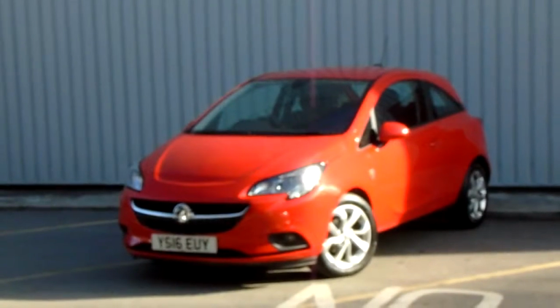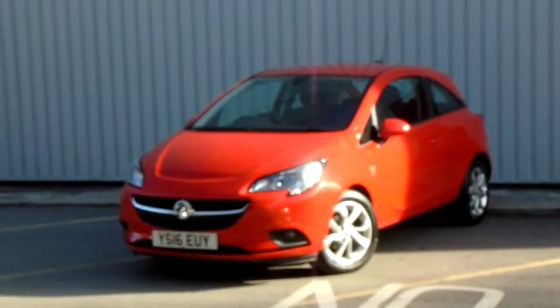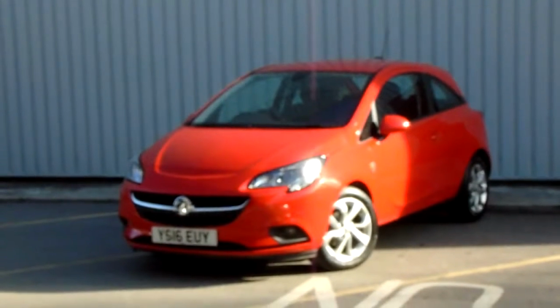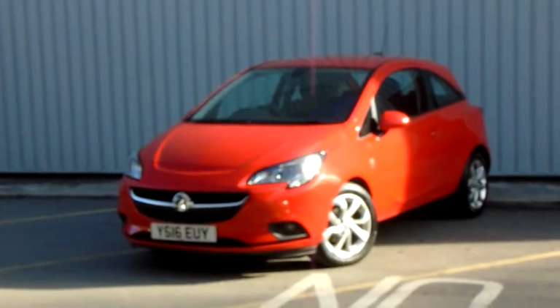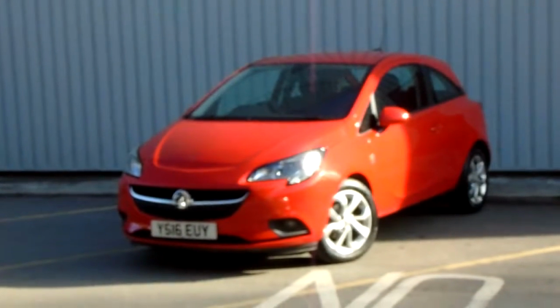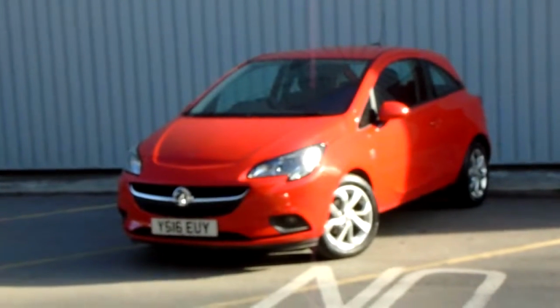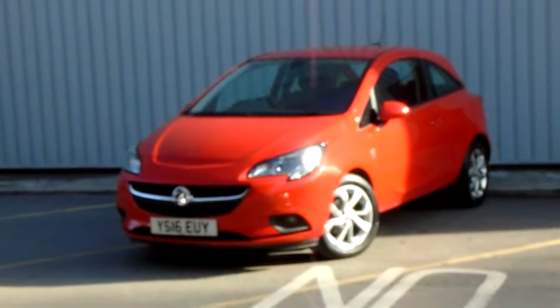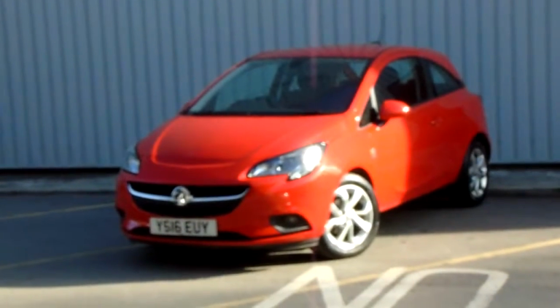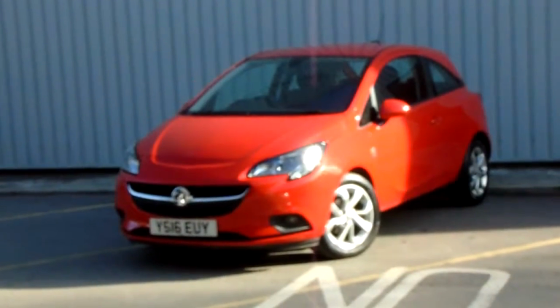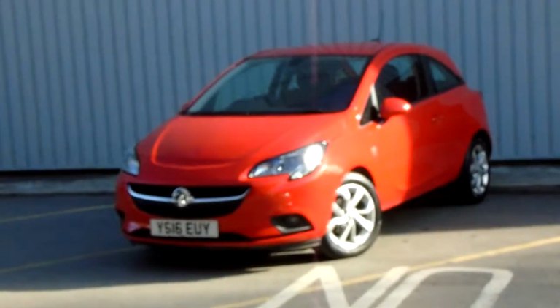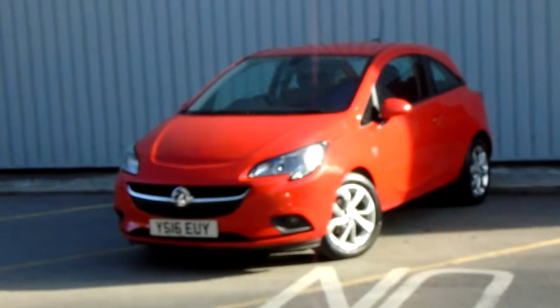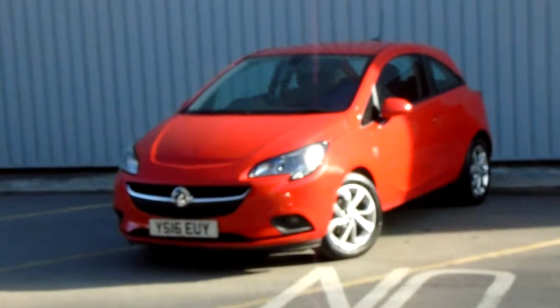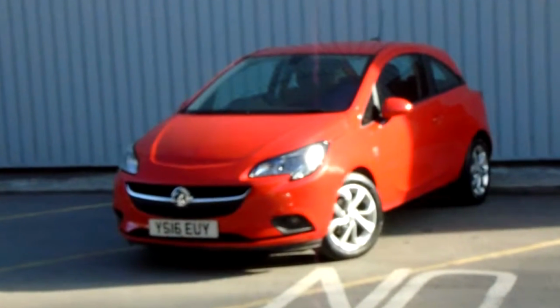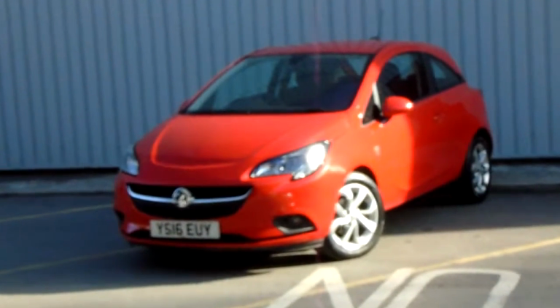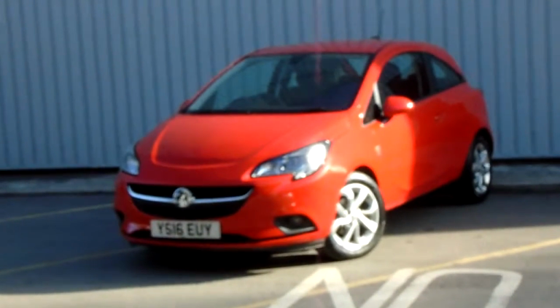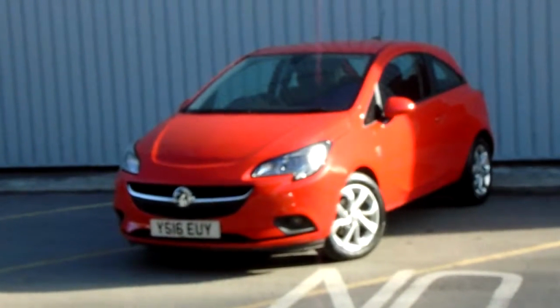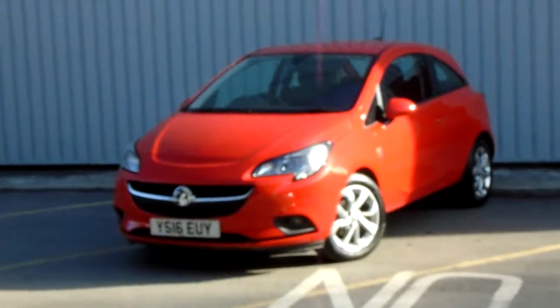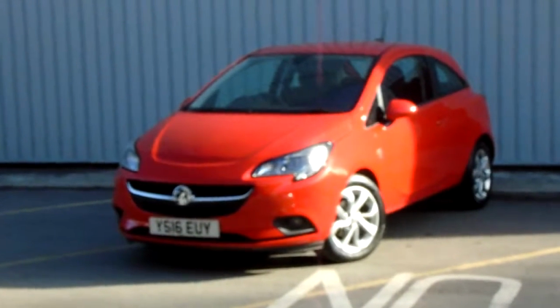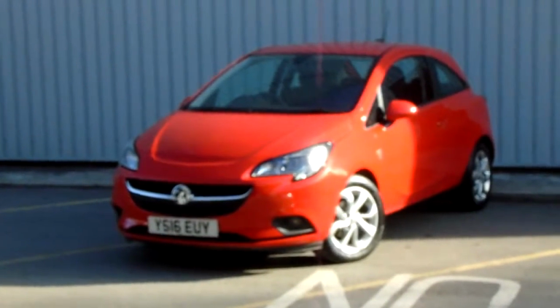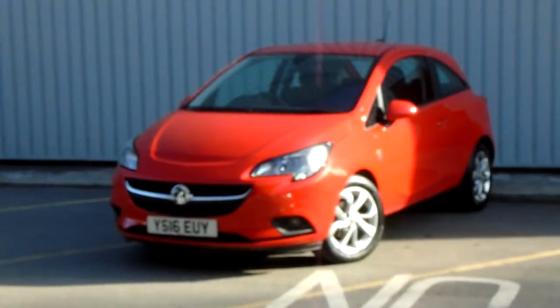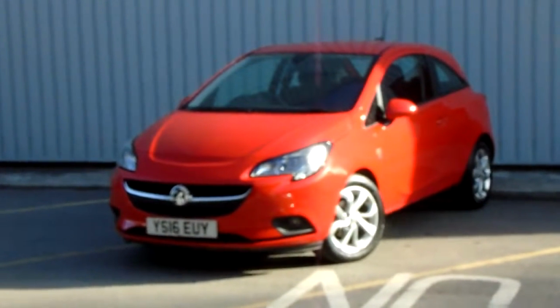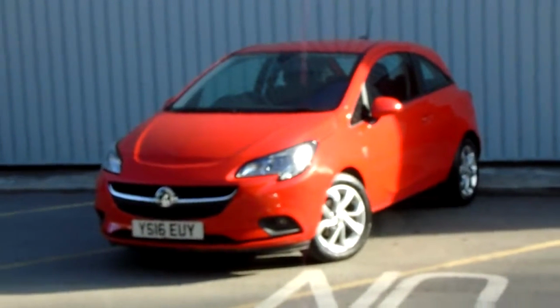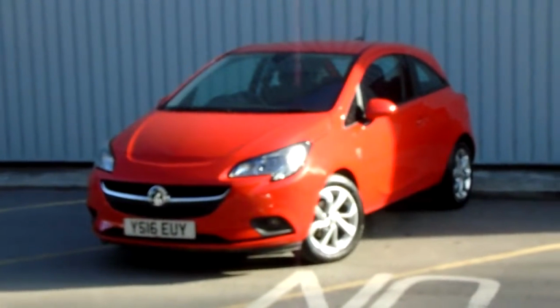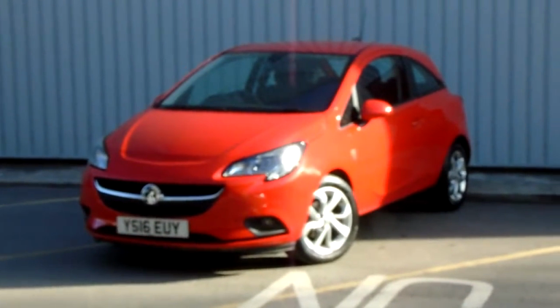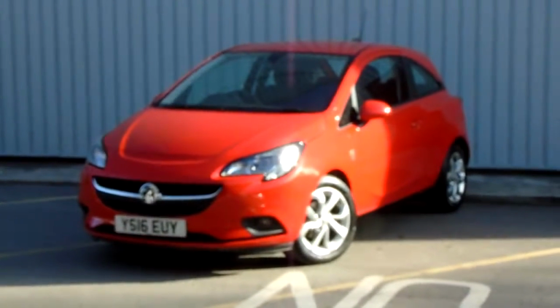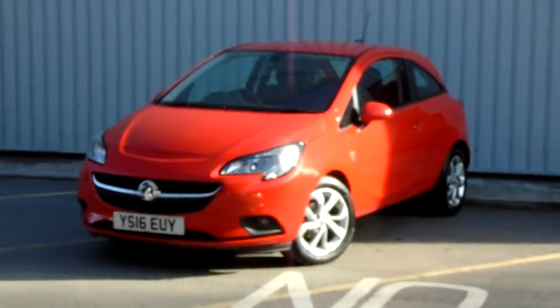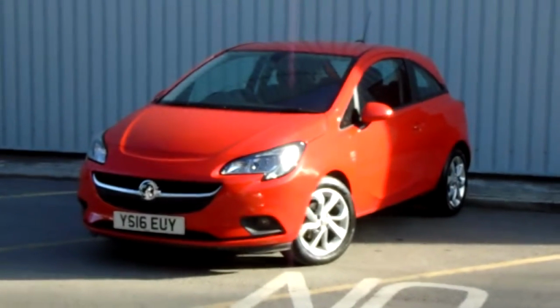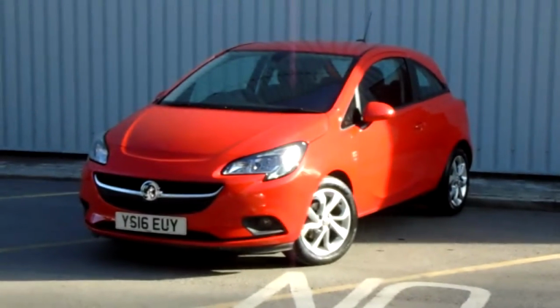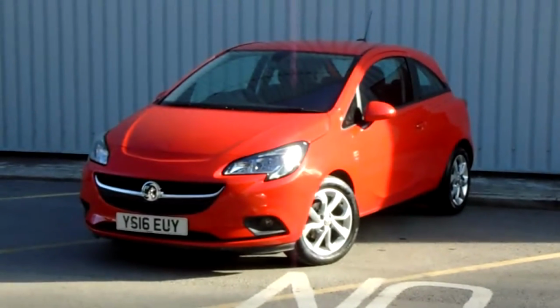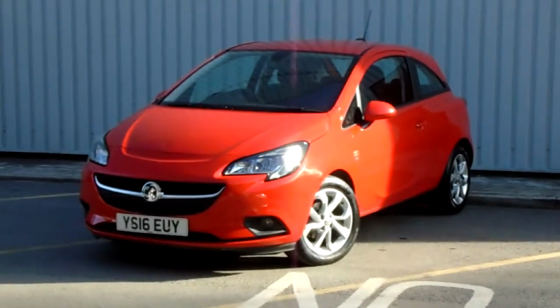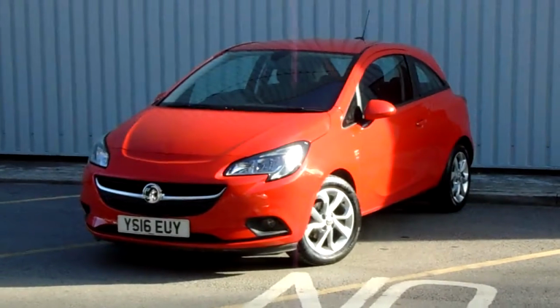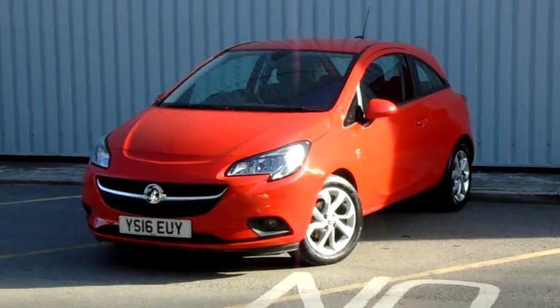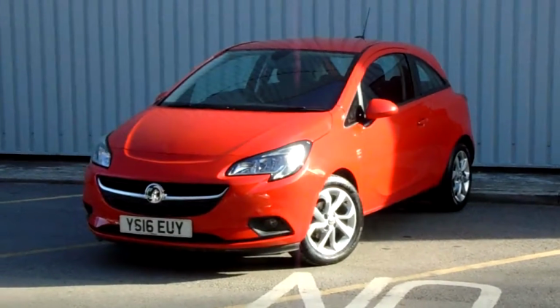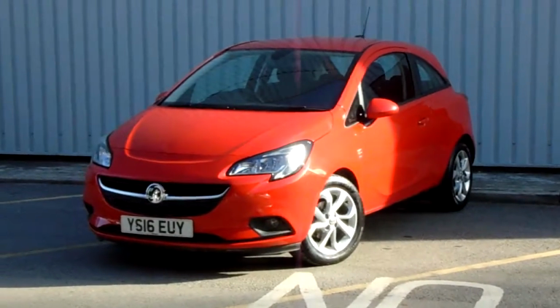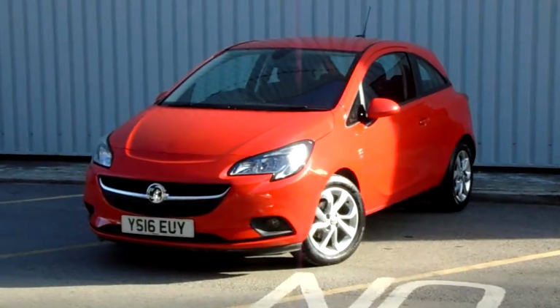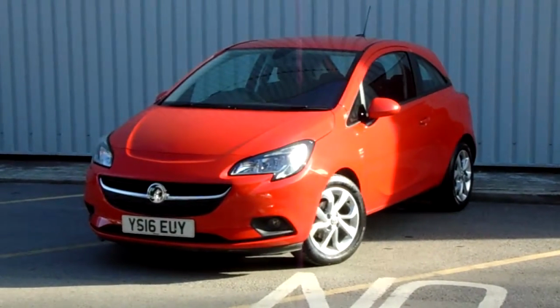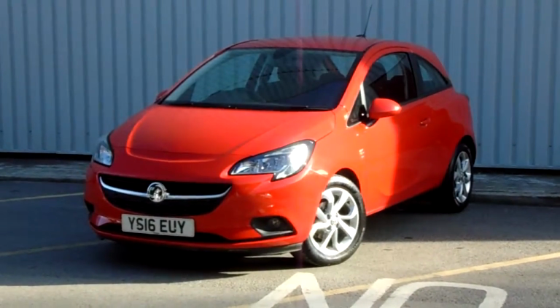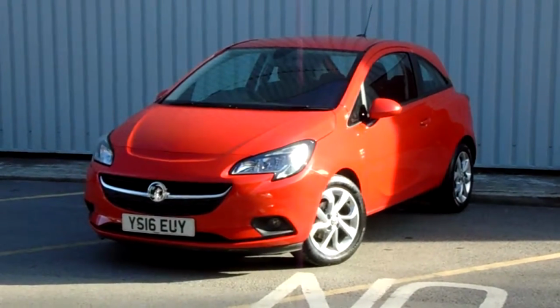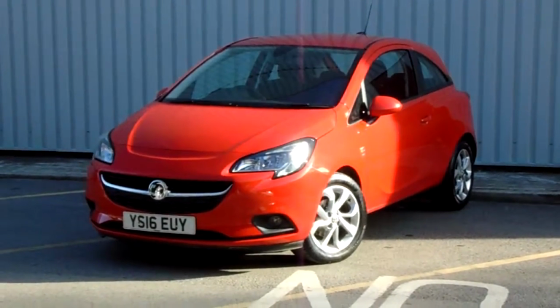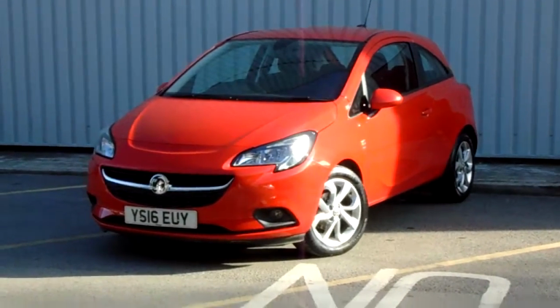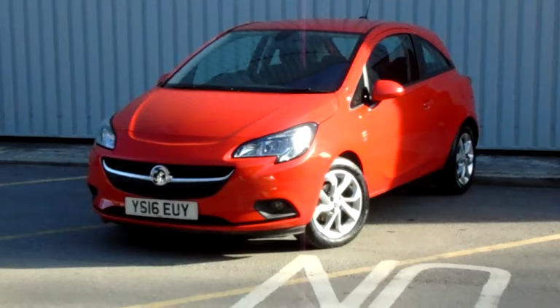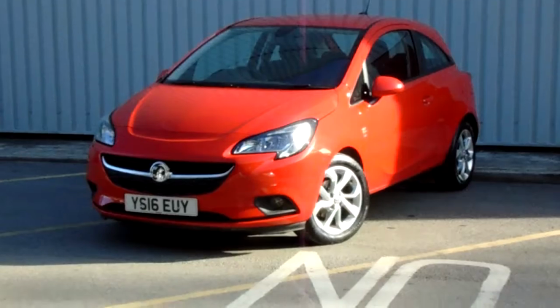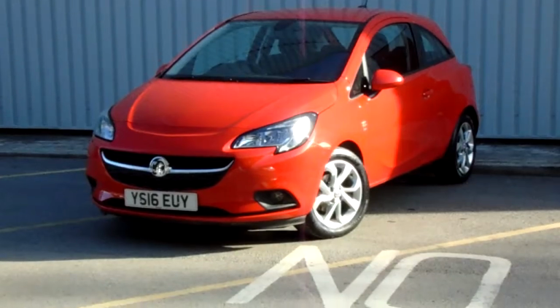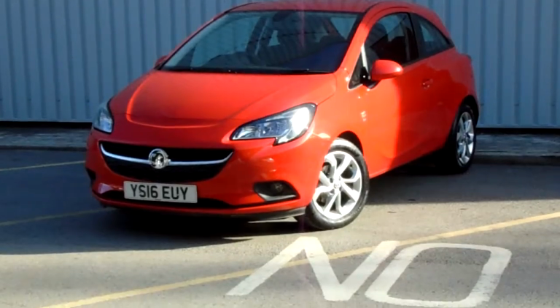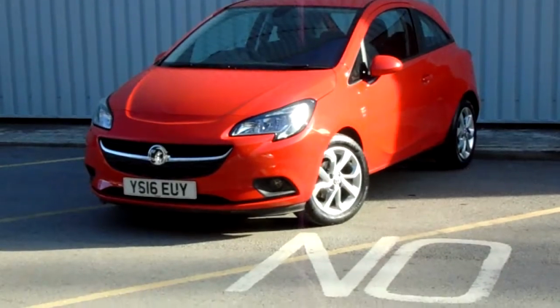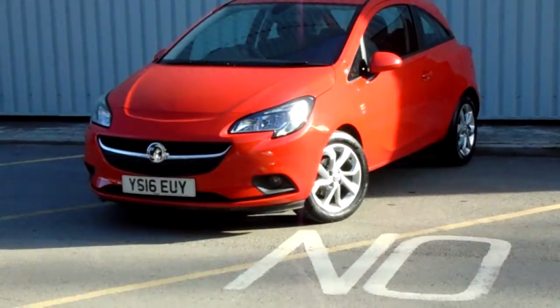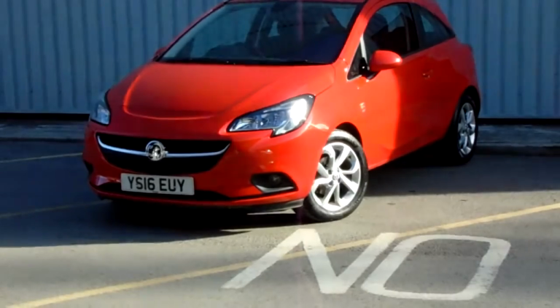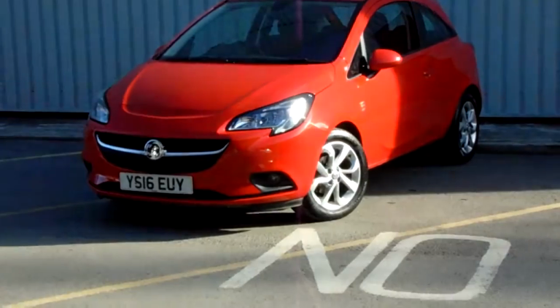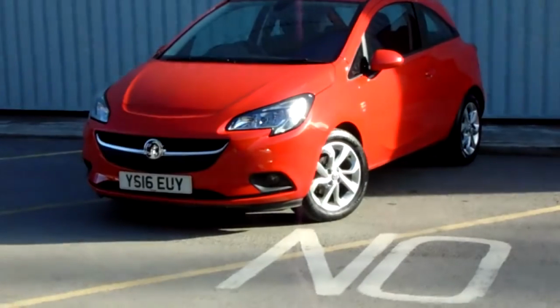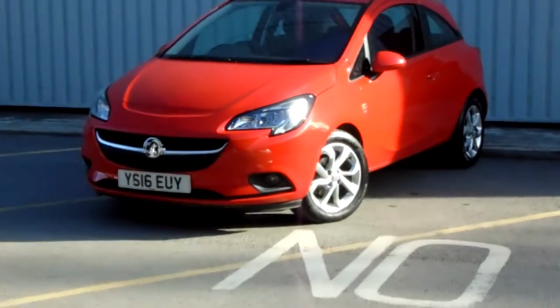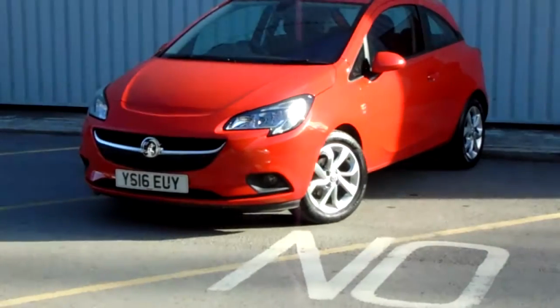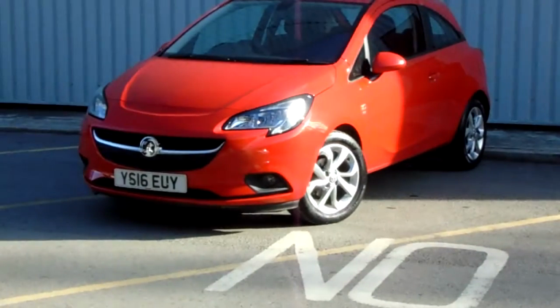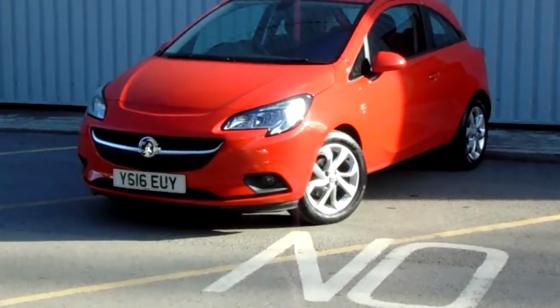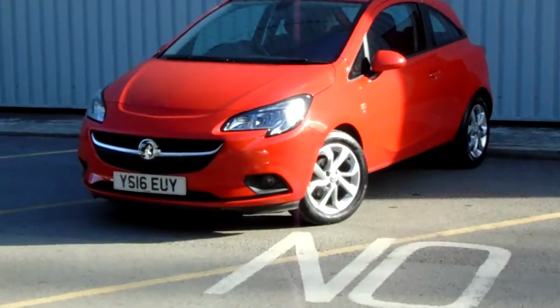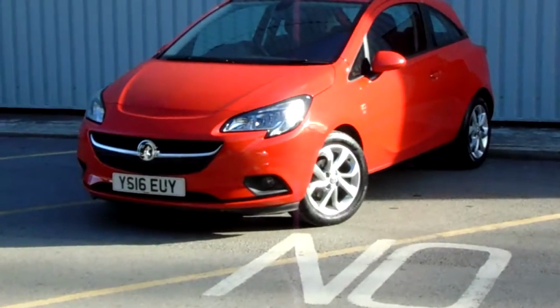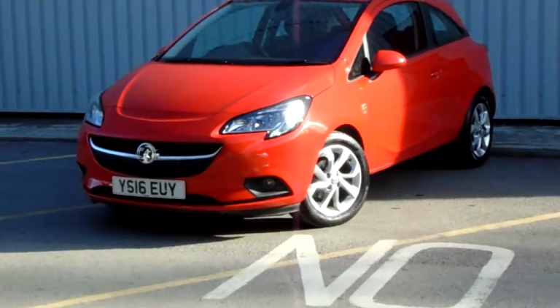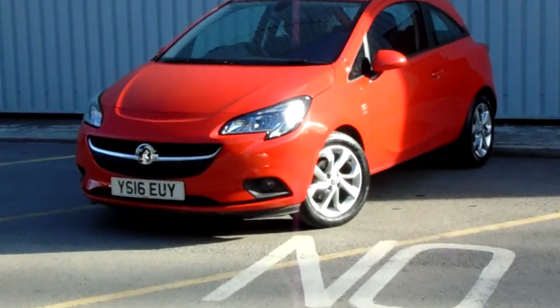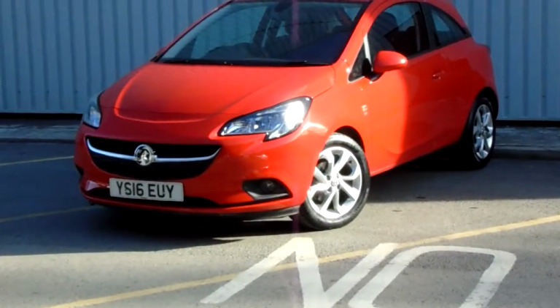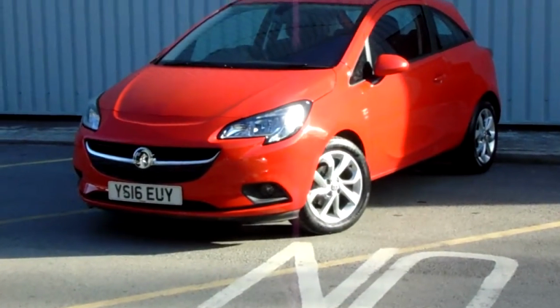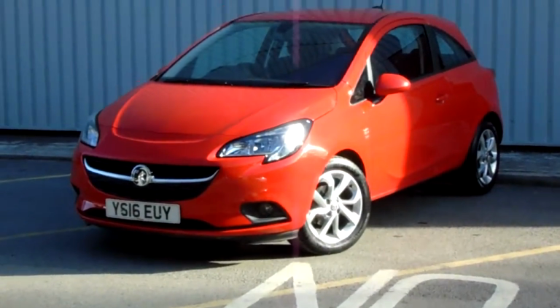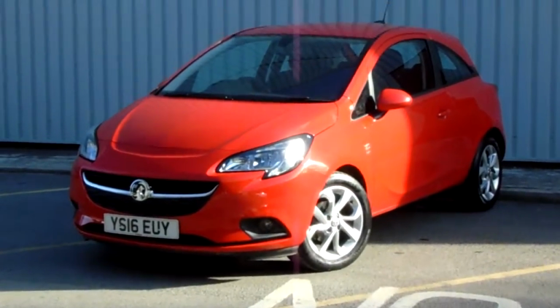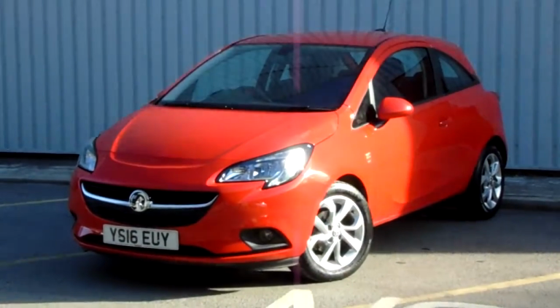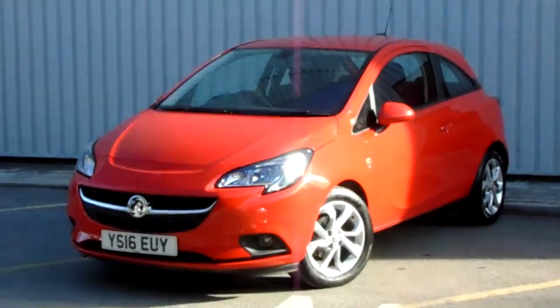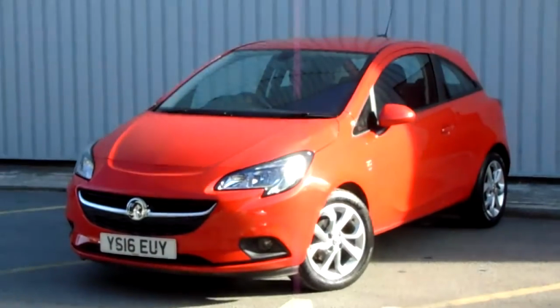Hello and welcome to Pentagon Parkway. I'm Lewis and today I'm going to be showing you our 16 plate Vauxhall Corsa finished in red.